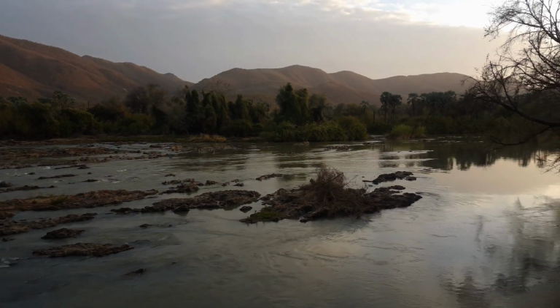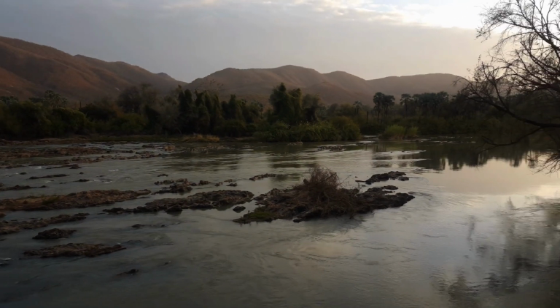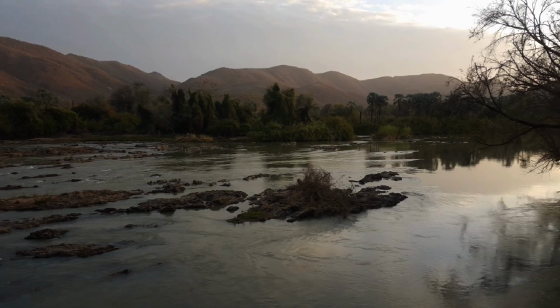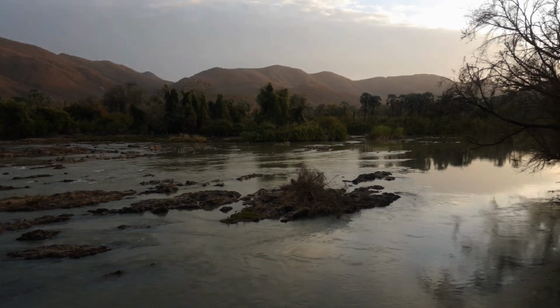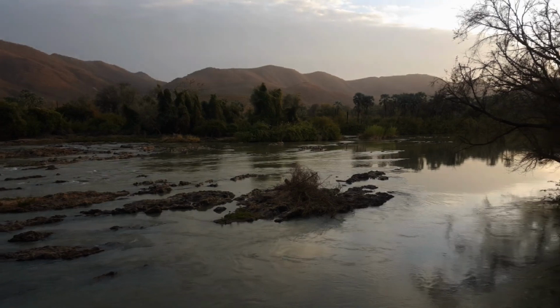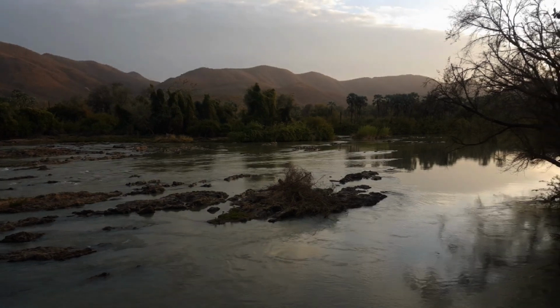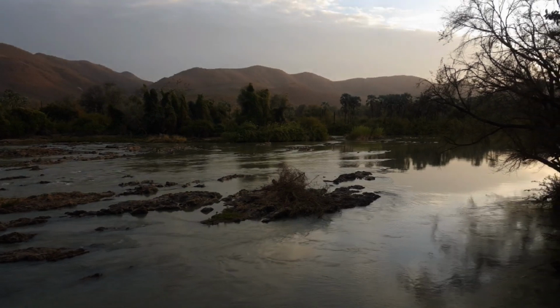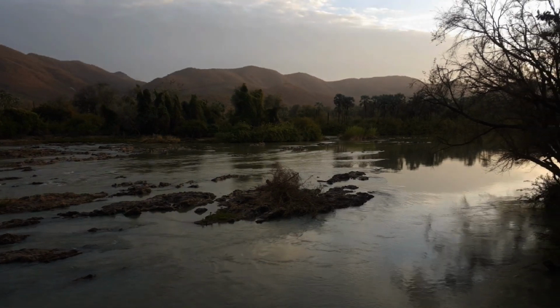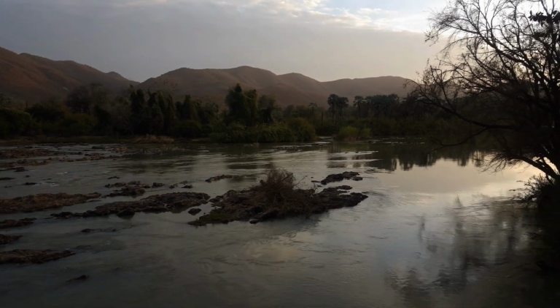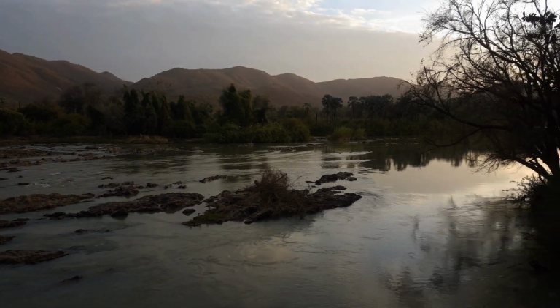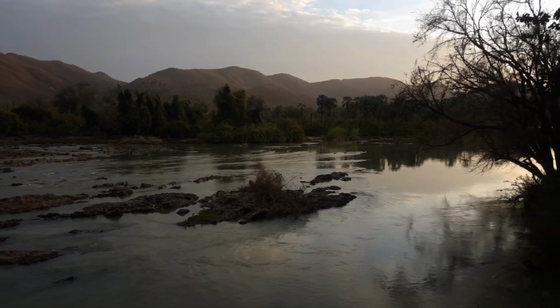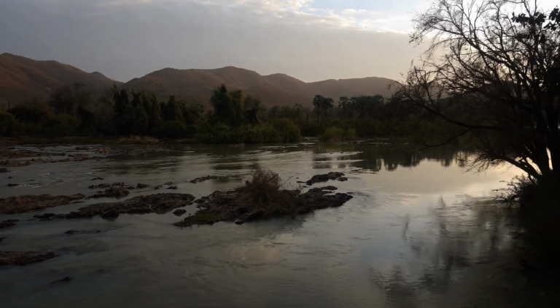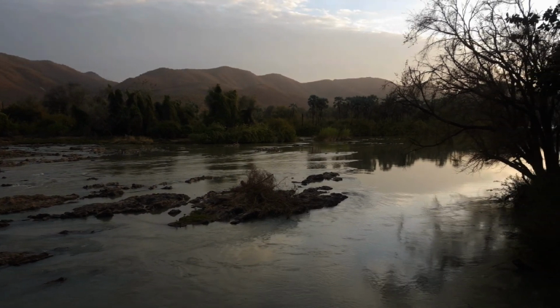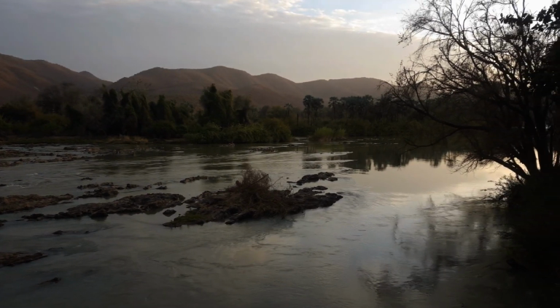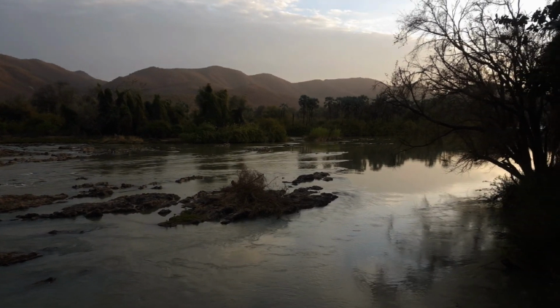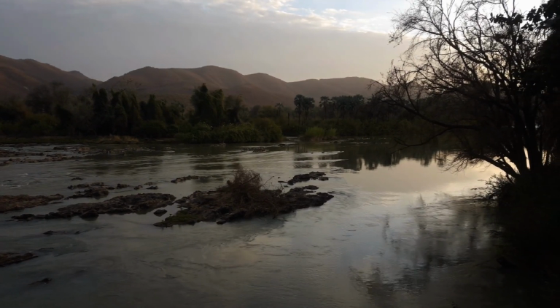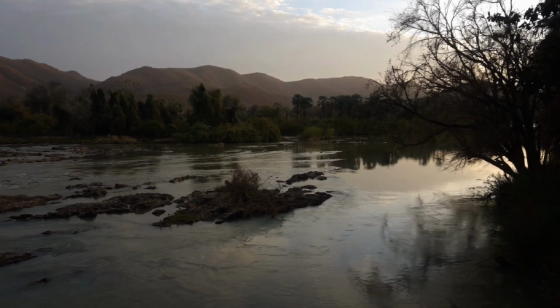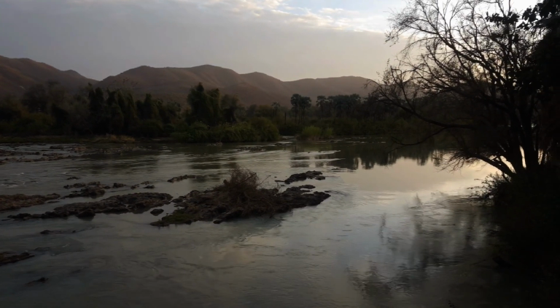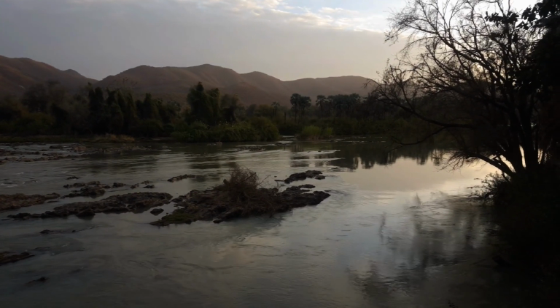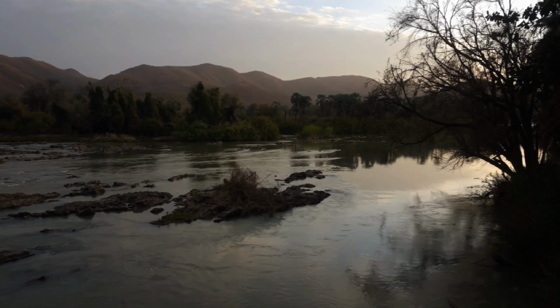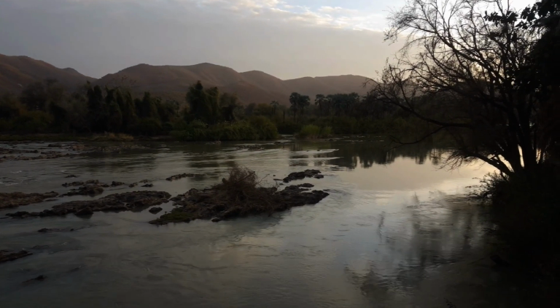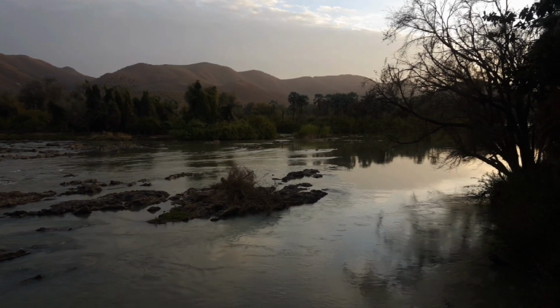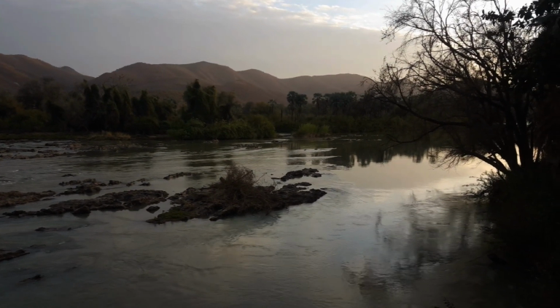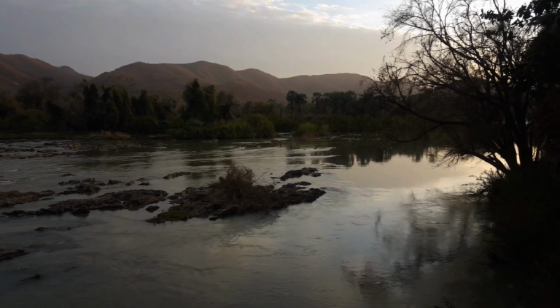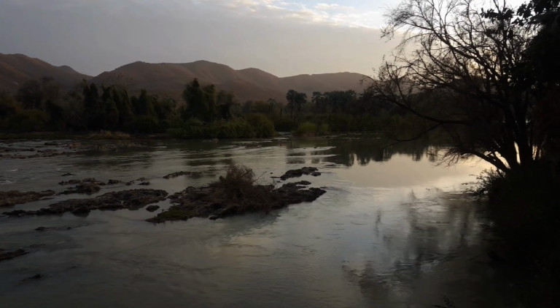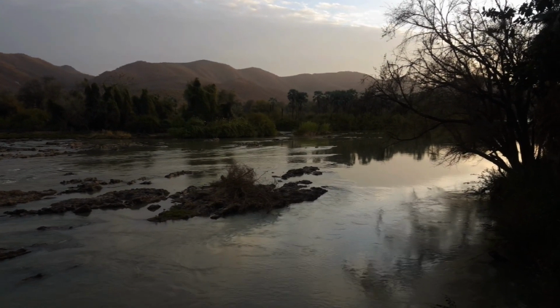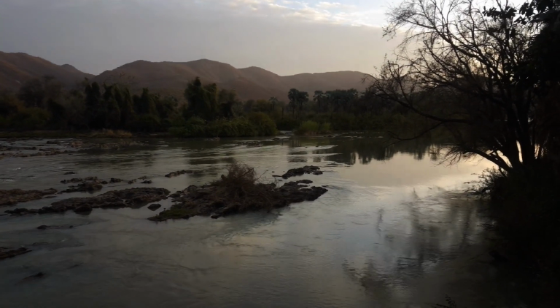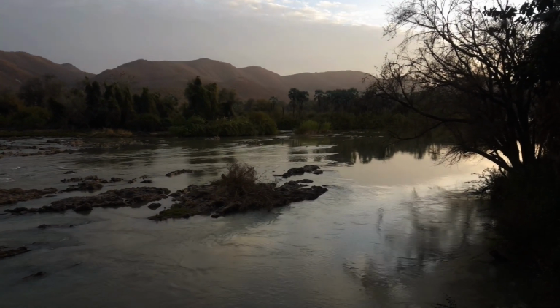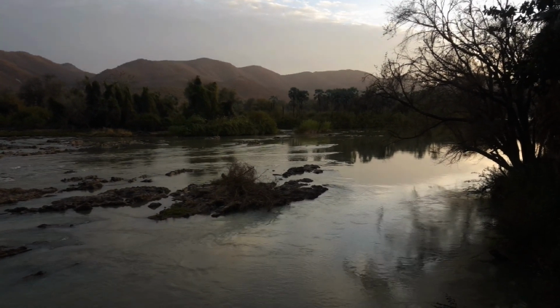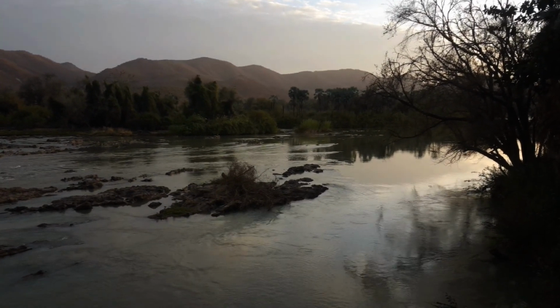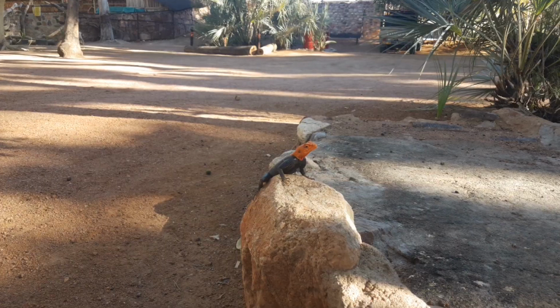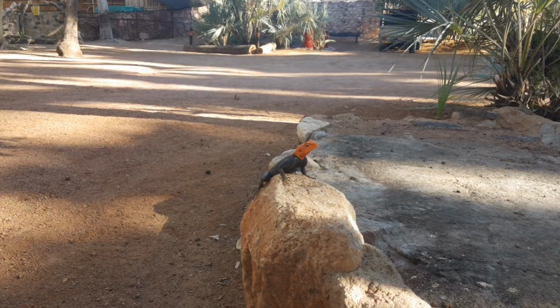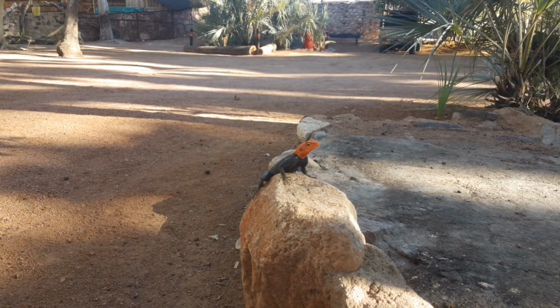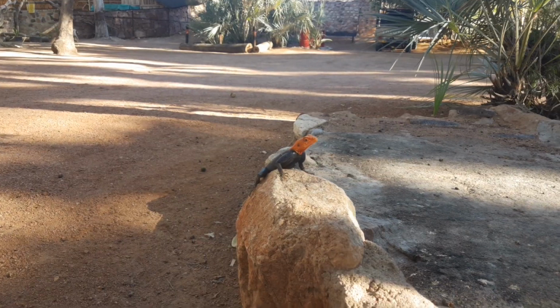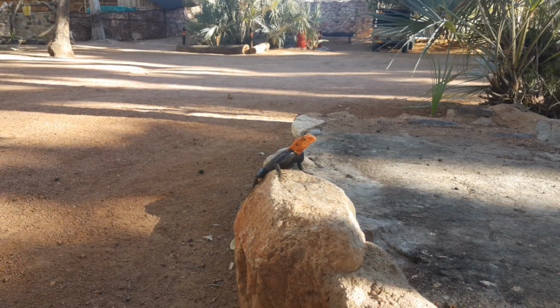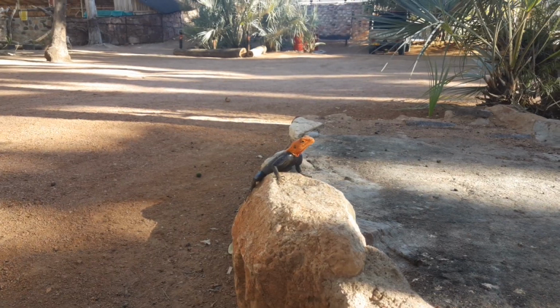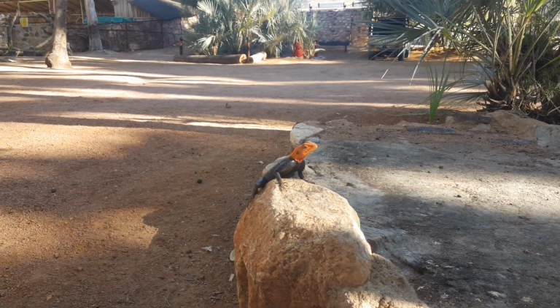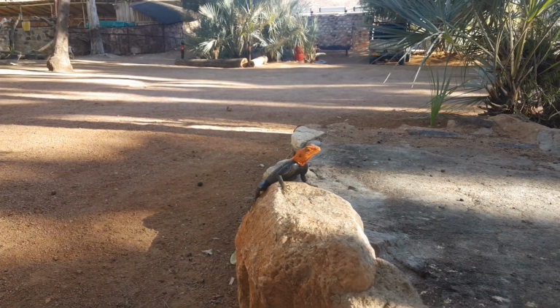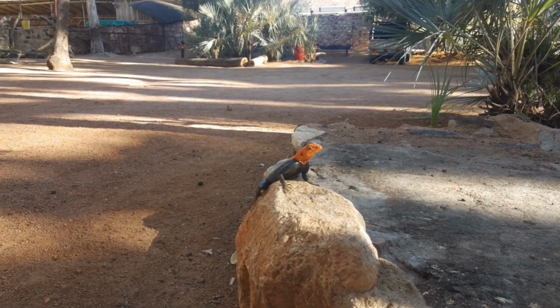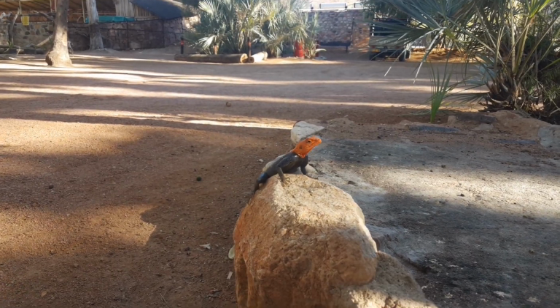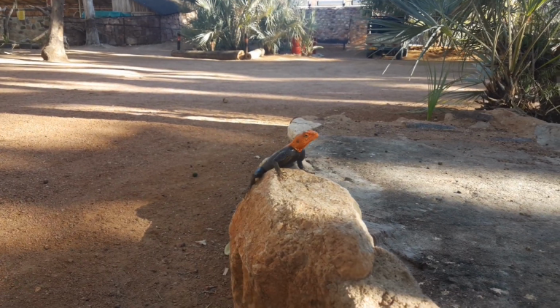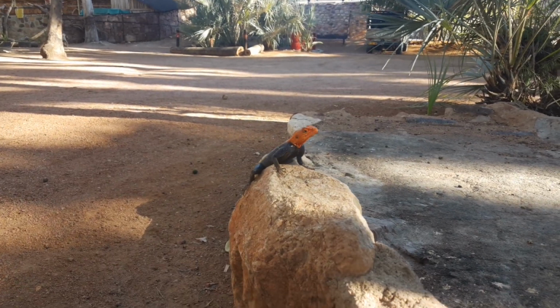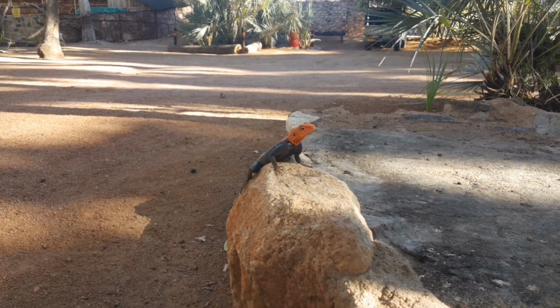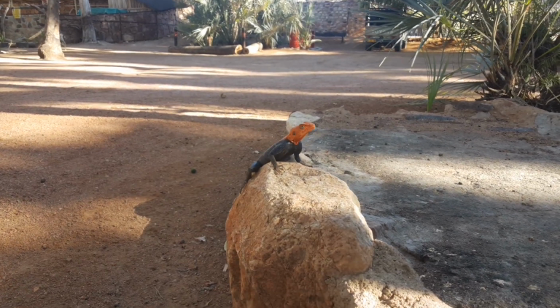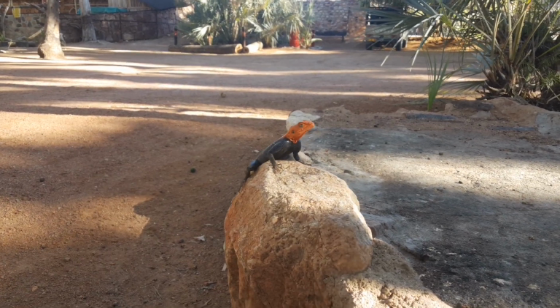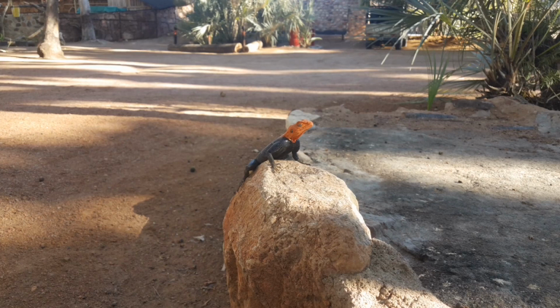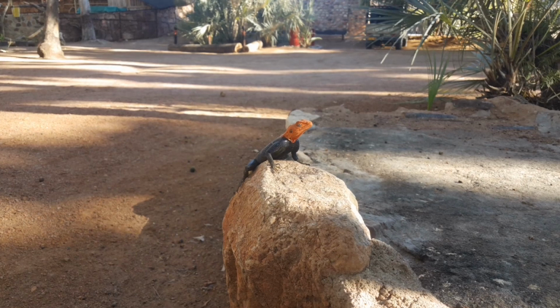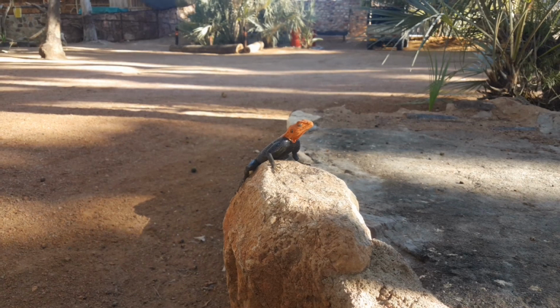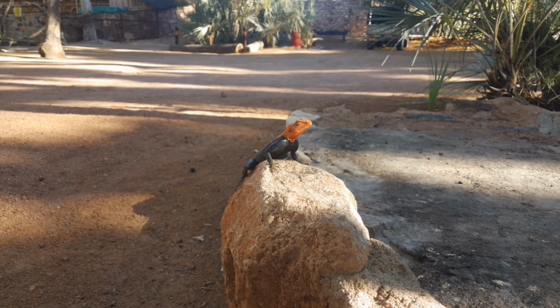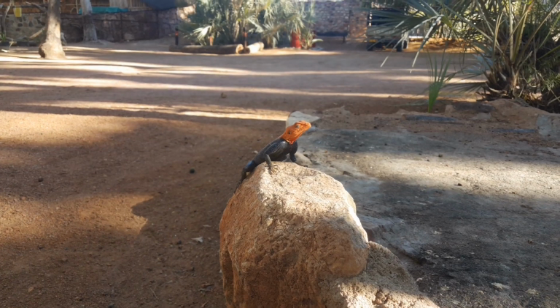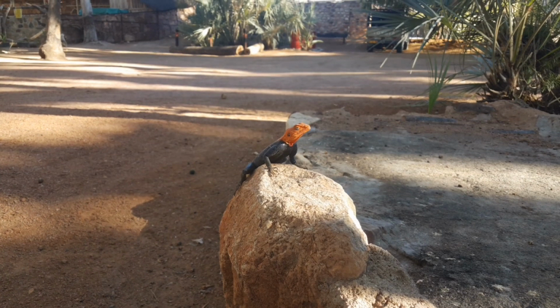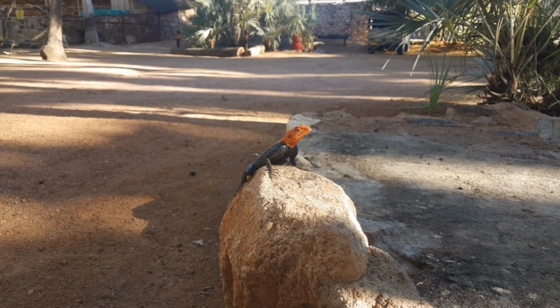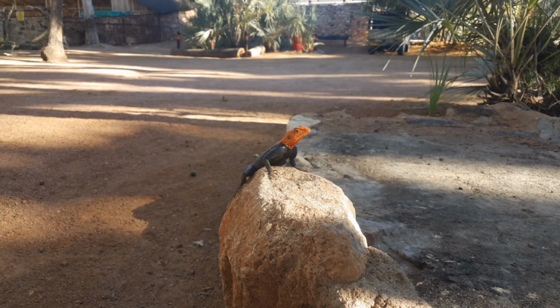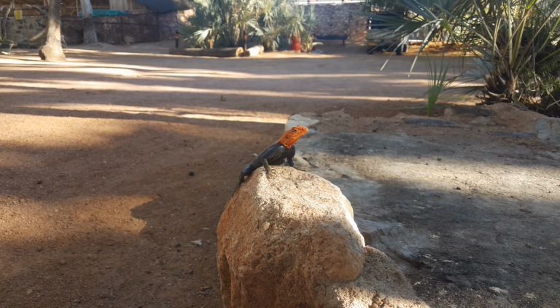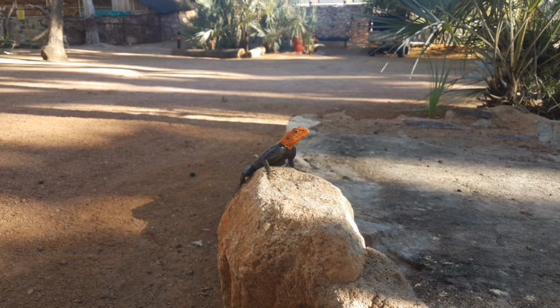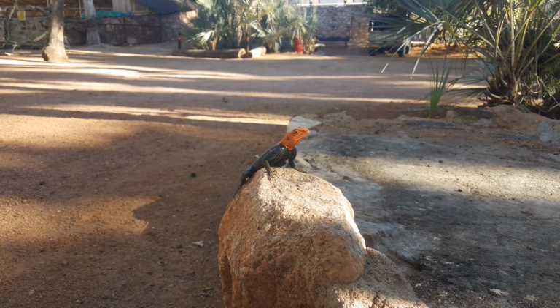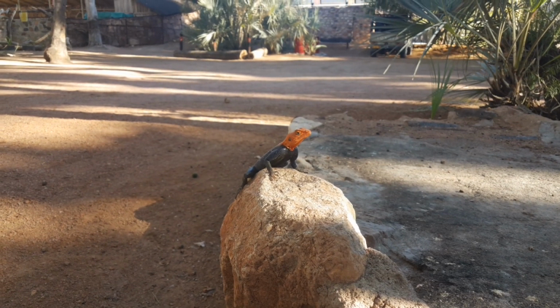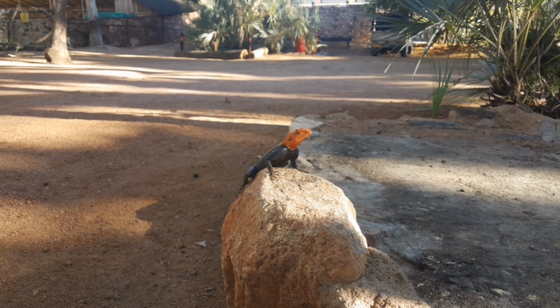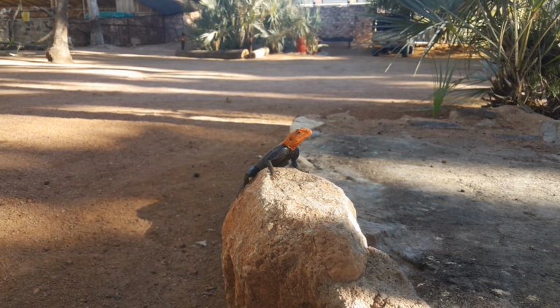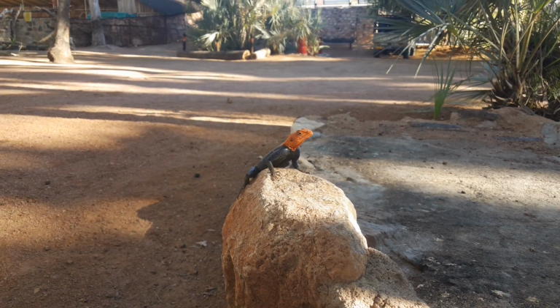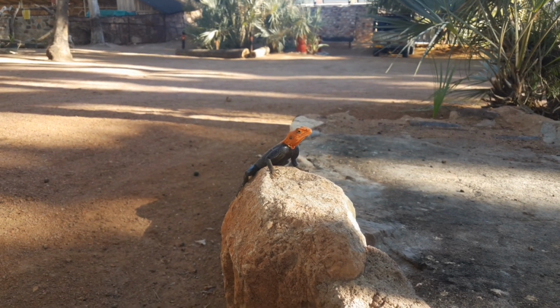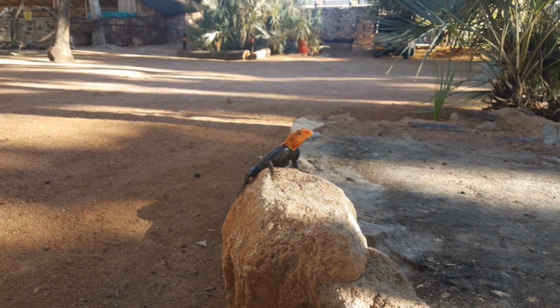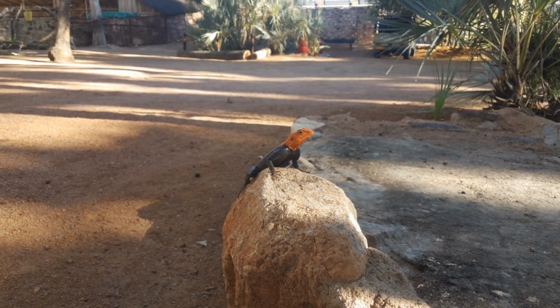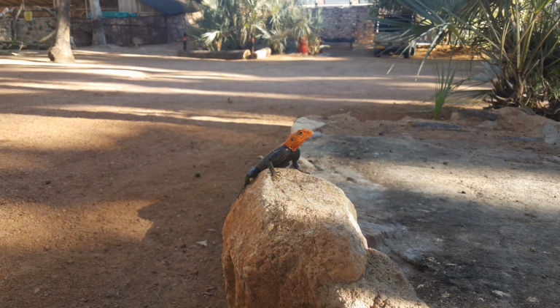We did see a few crocodiles in the river, but with no zoom on my camera, this is the only reptile that I felt comfortable getting close to.